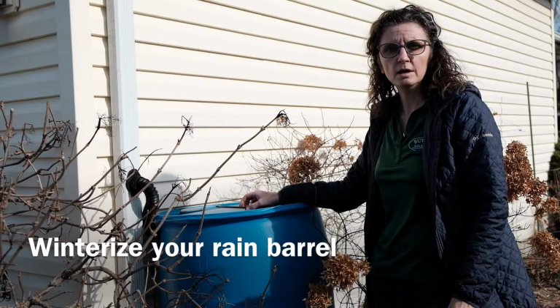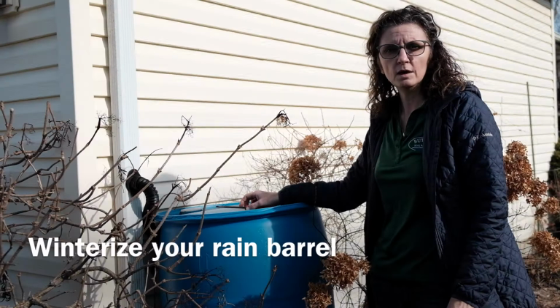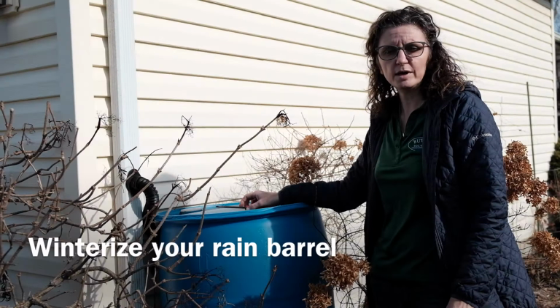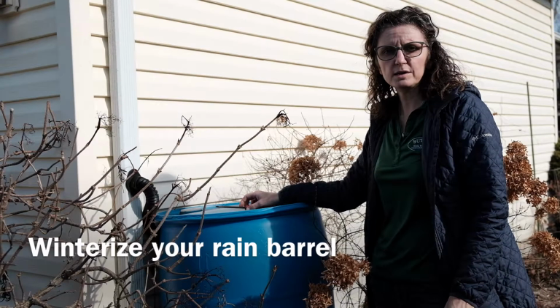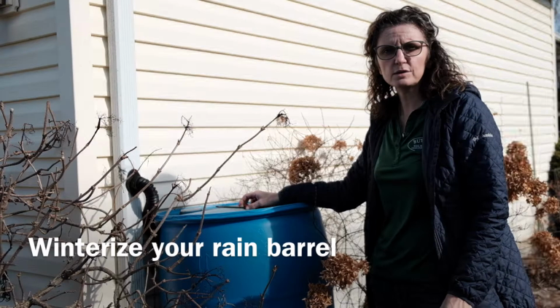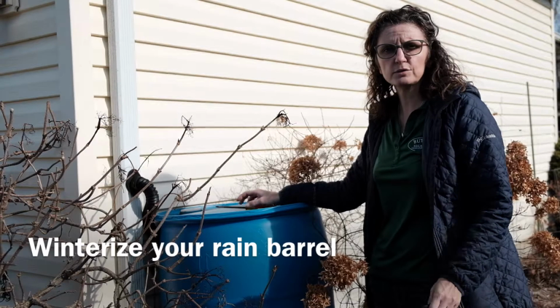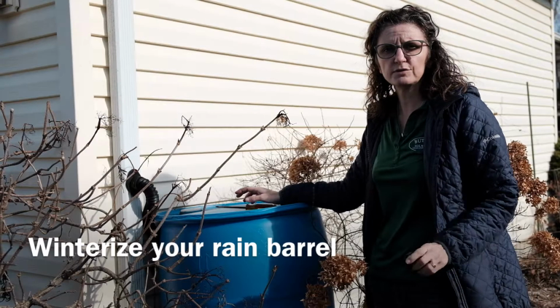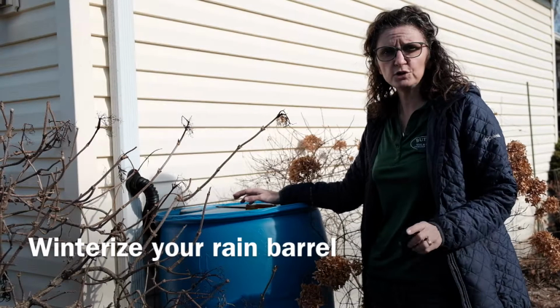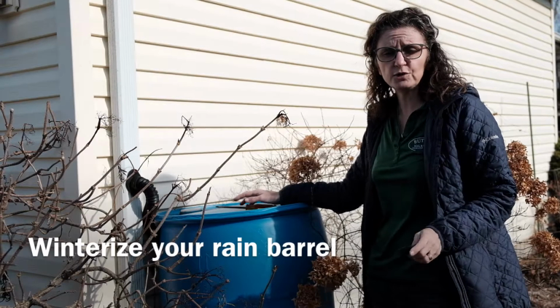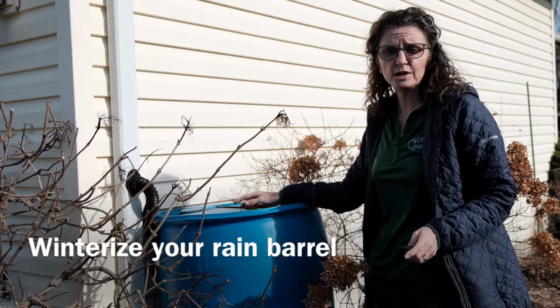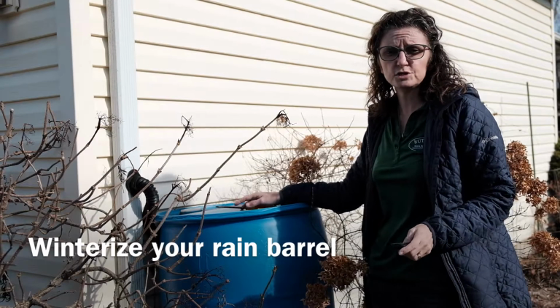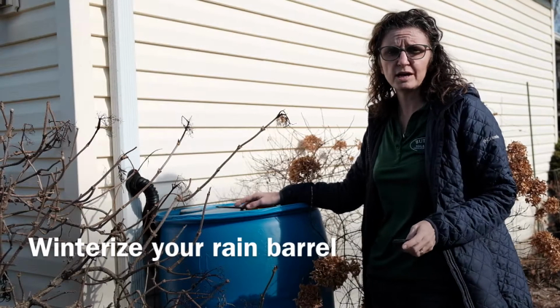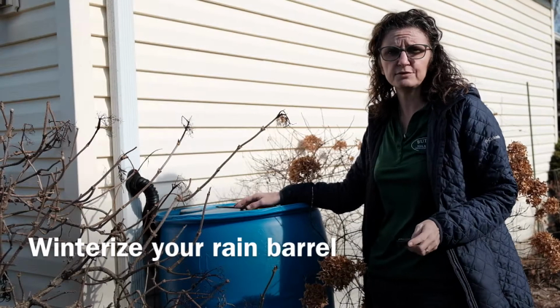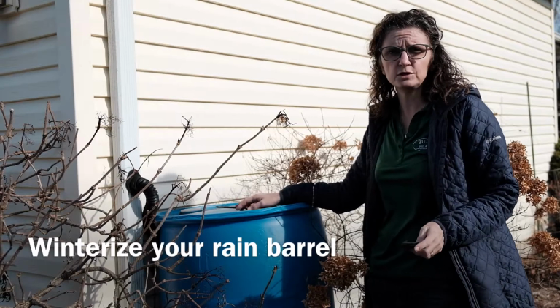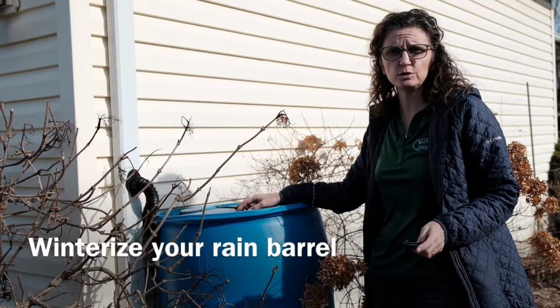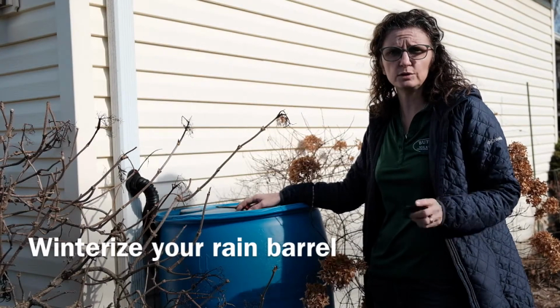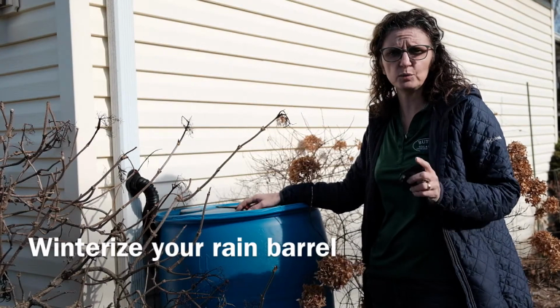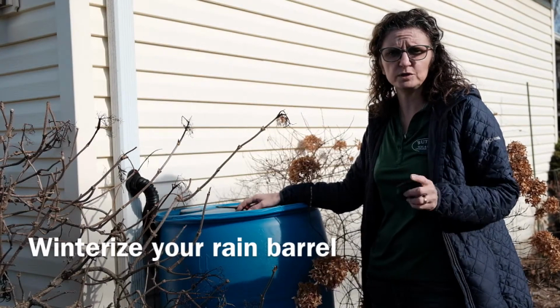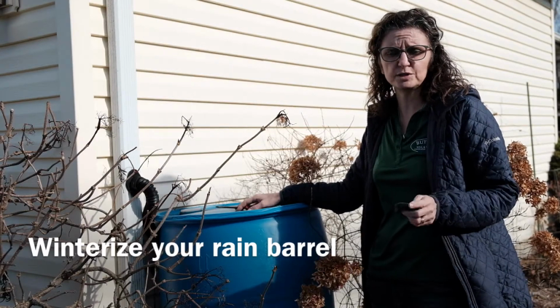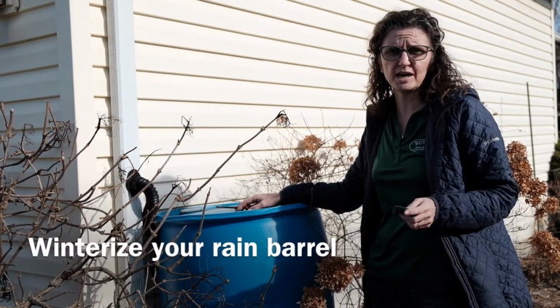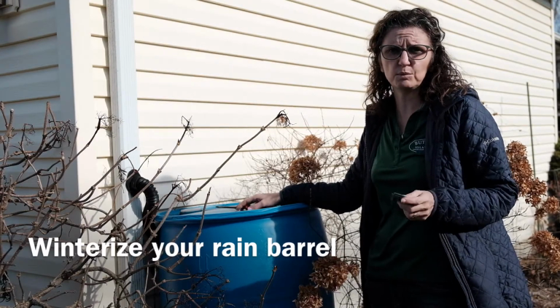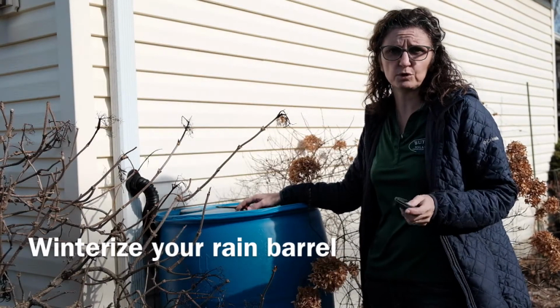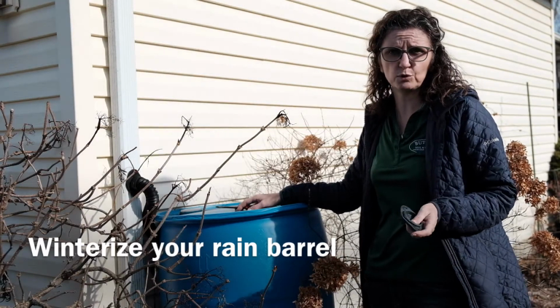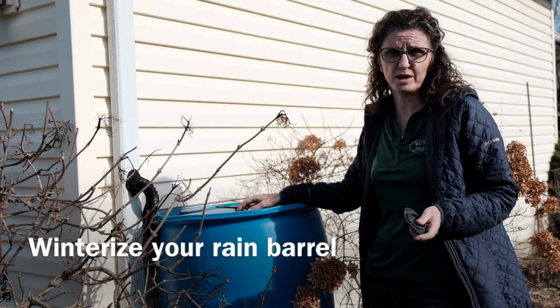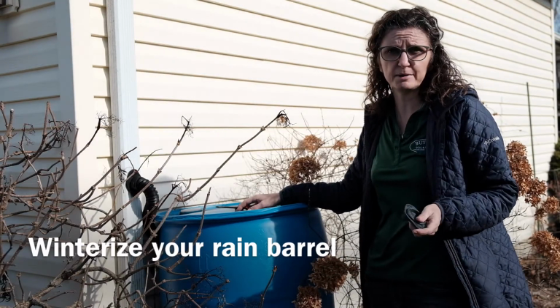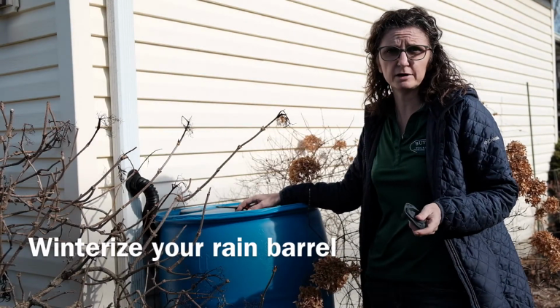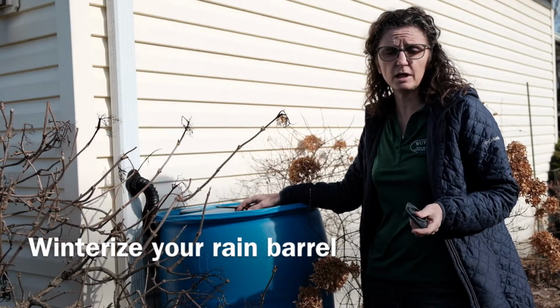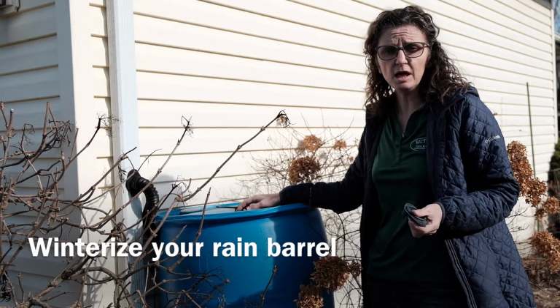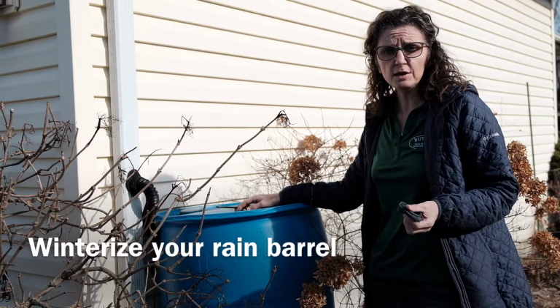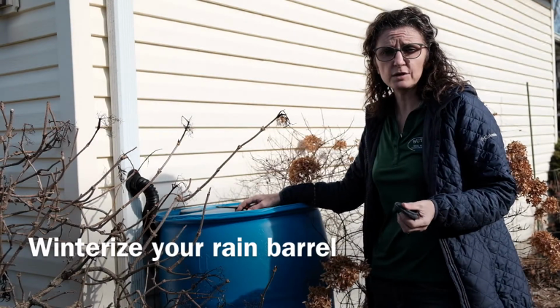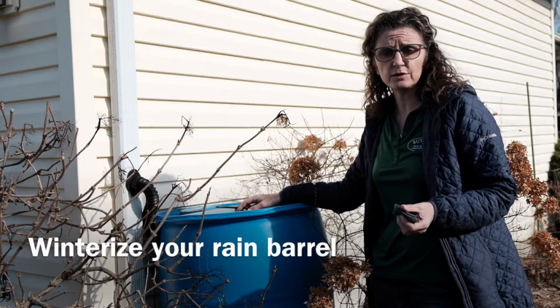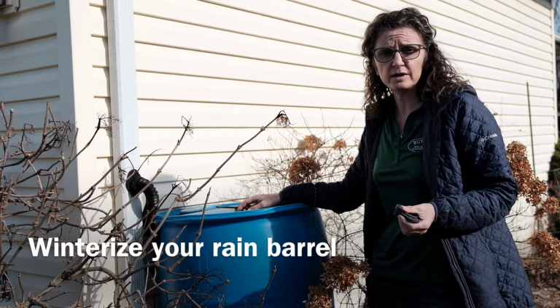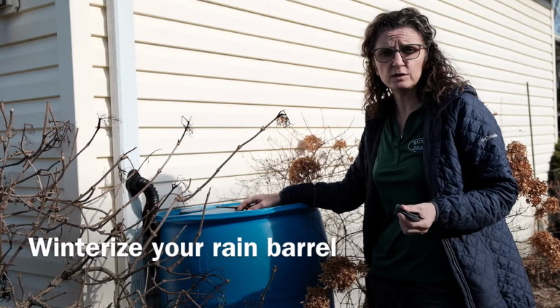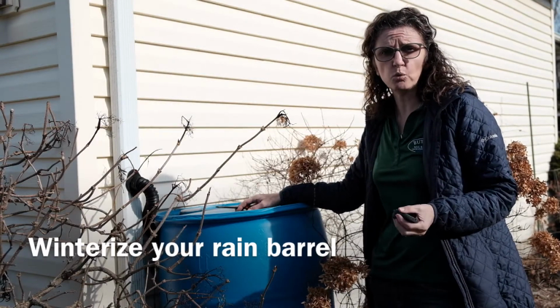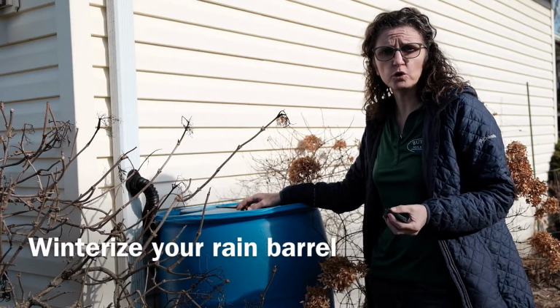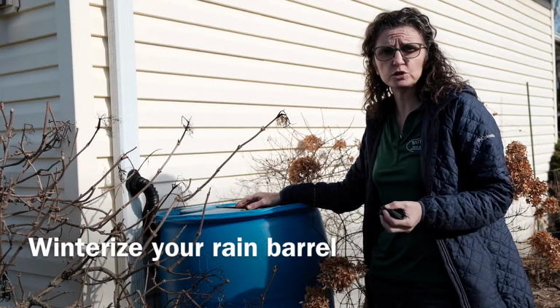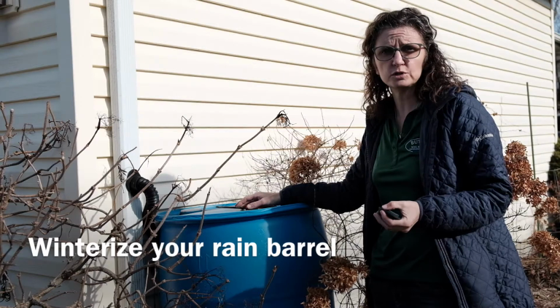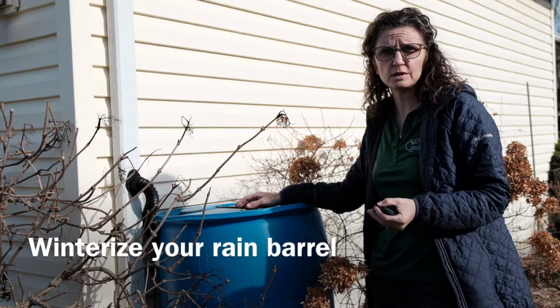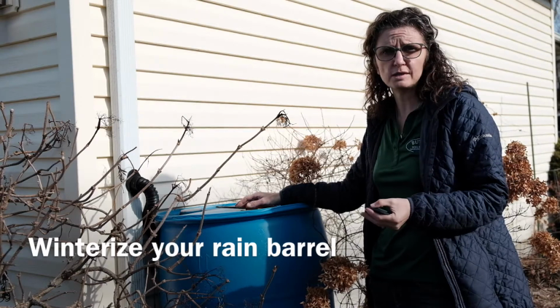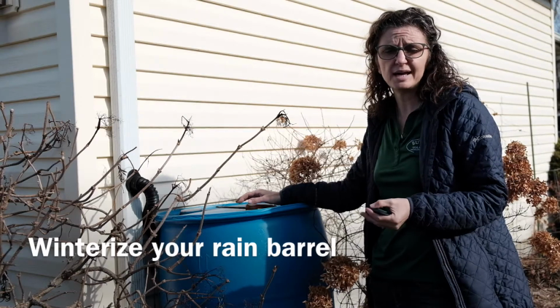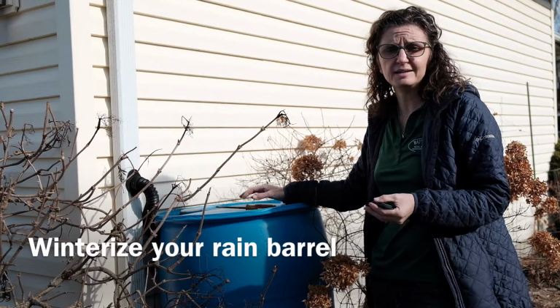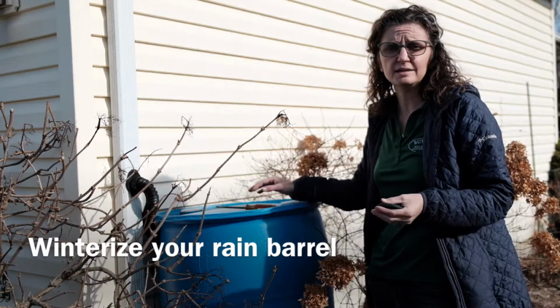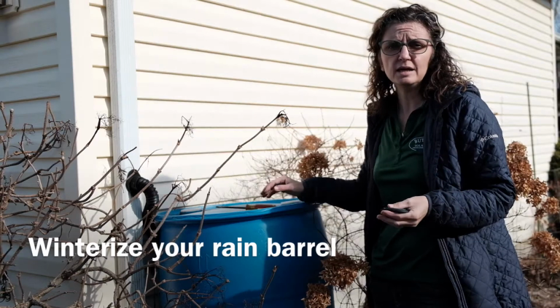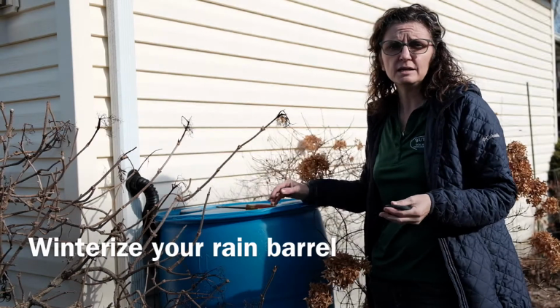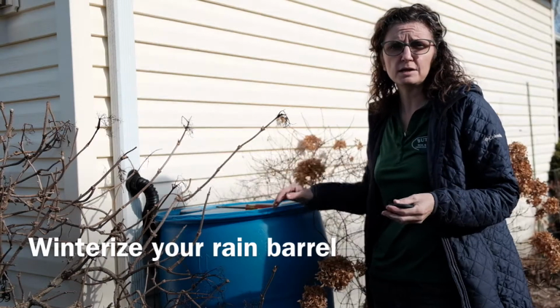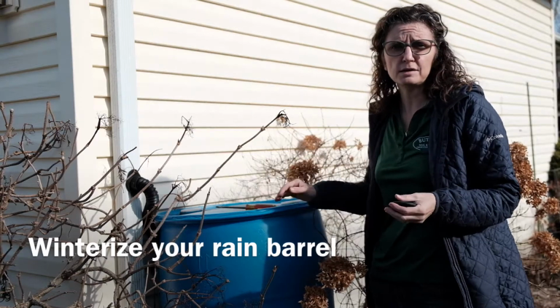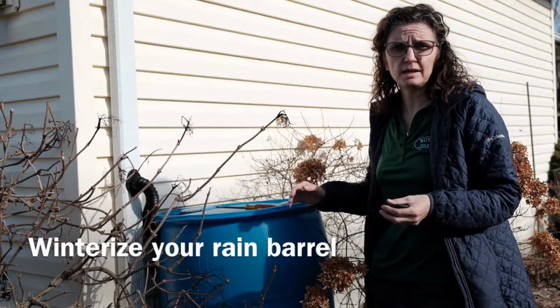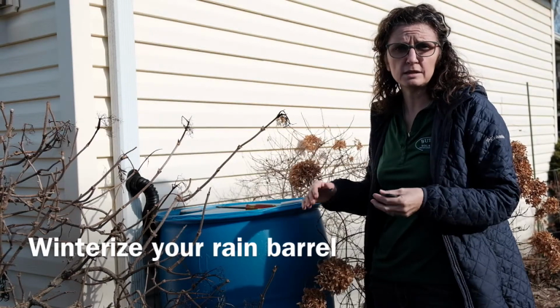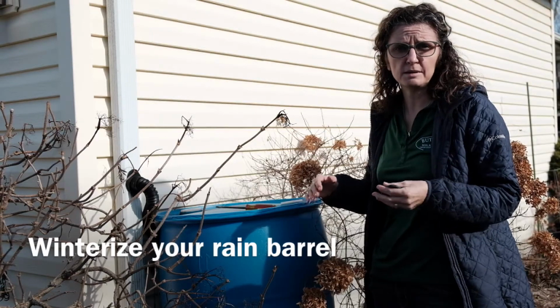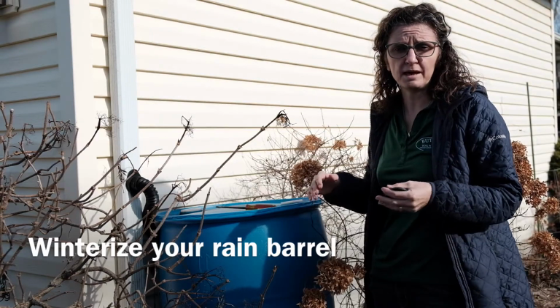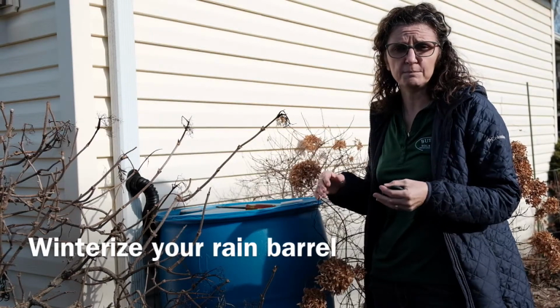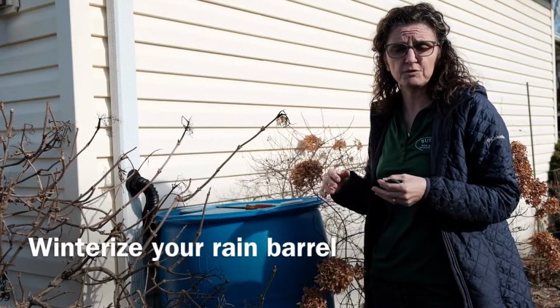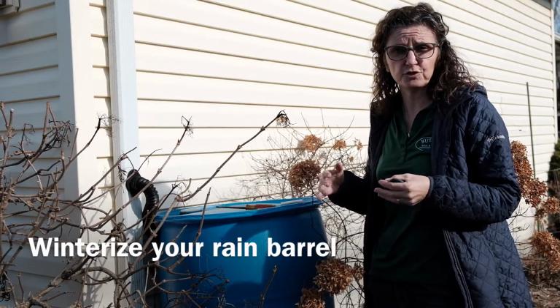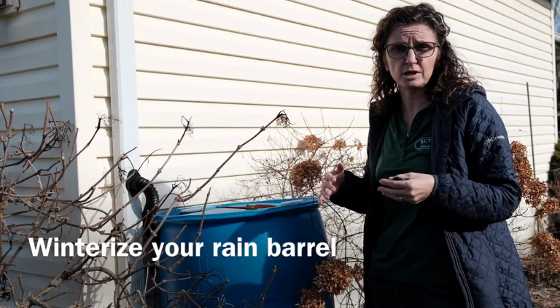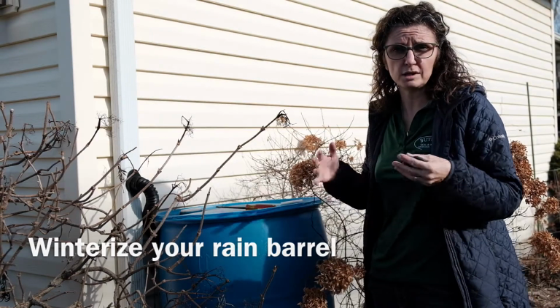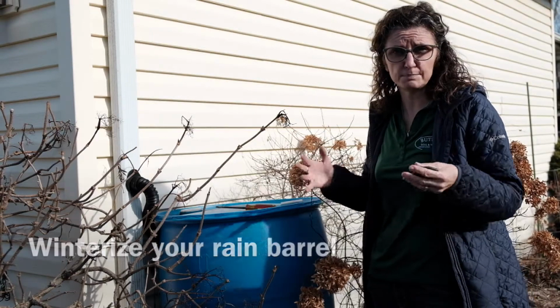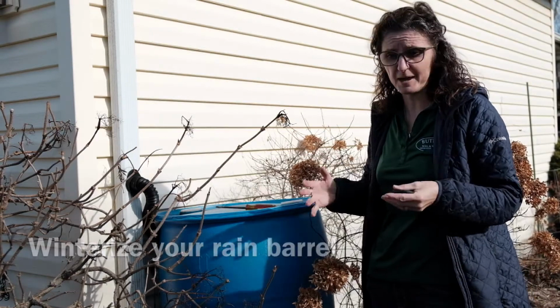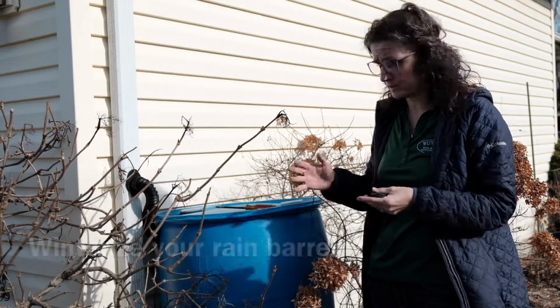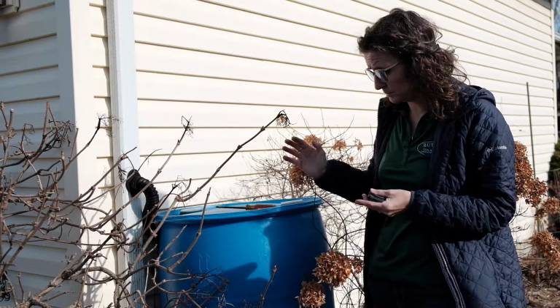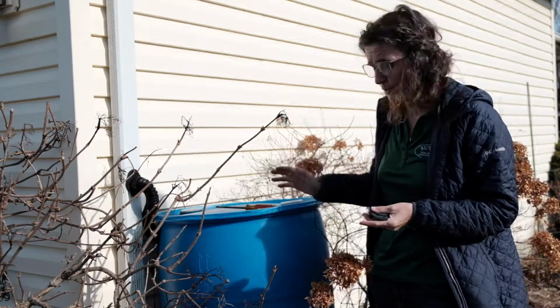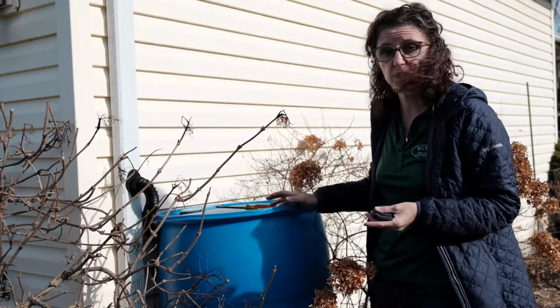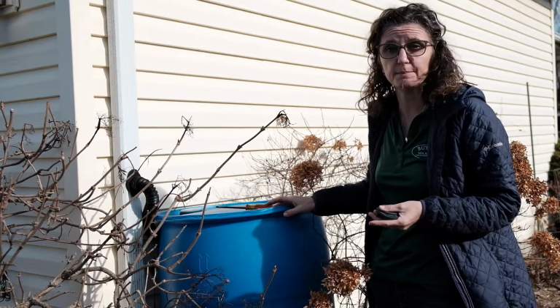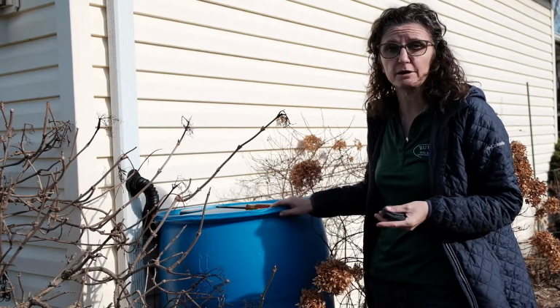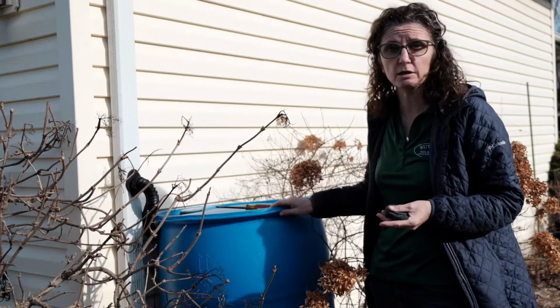There are a few things you have to do in the wintertime with your rain barrel so that the water inside it doesn't freeze, expand, and break the barrel.